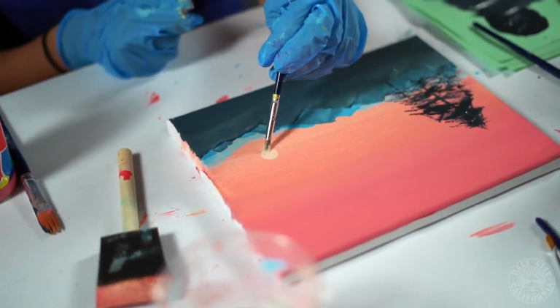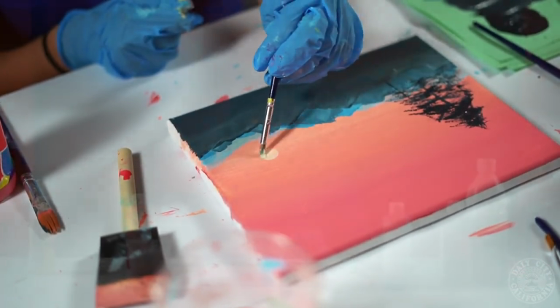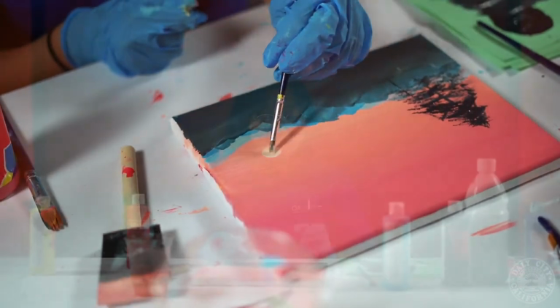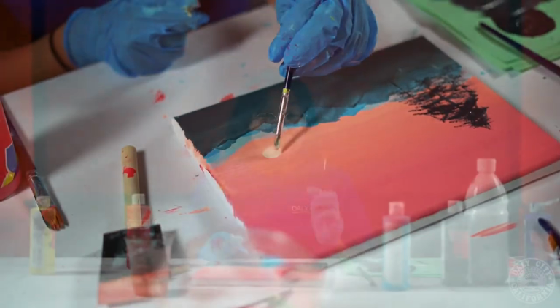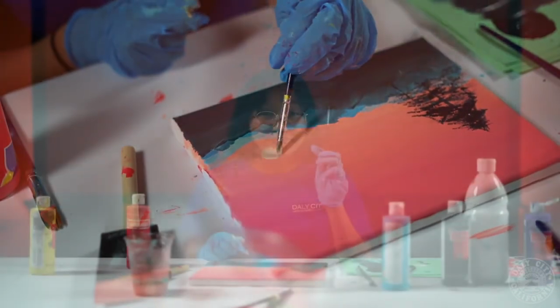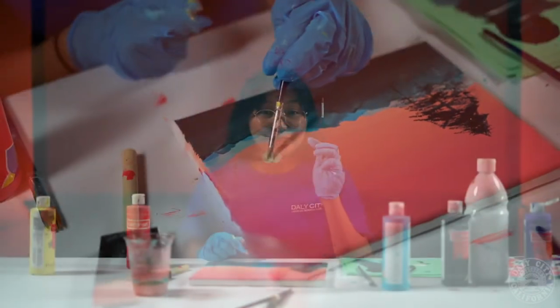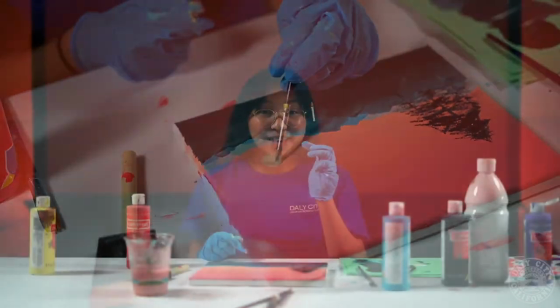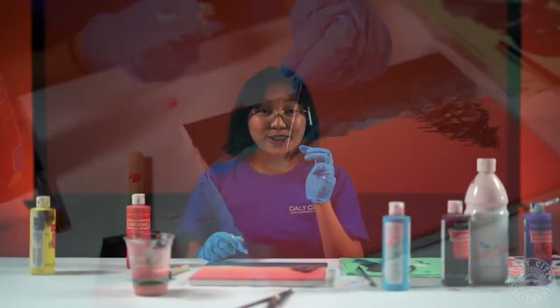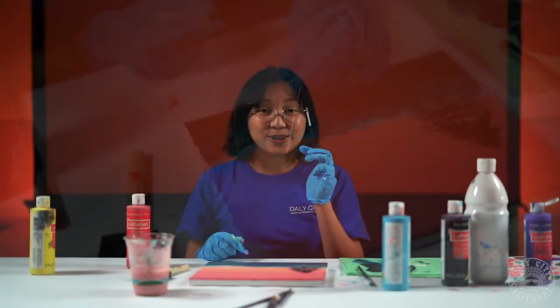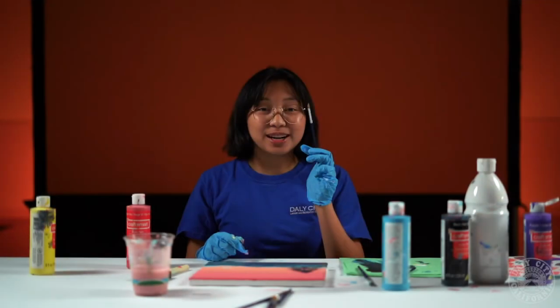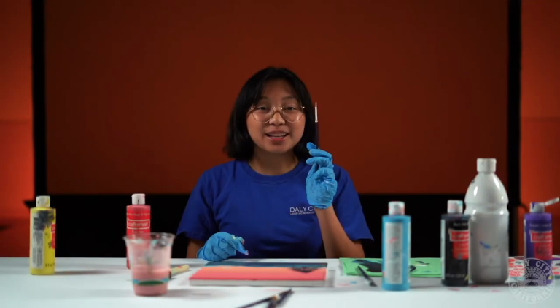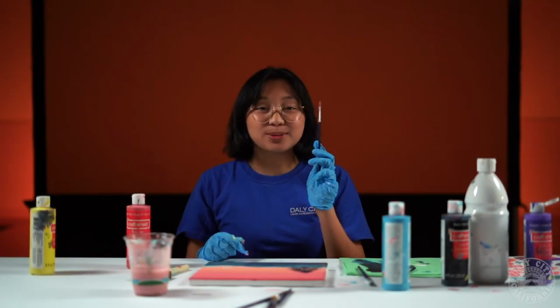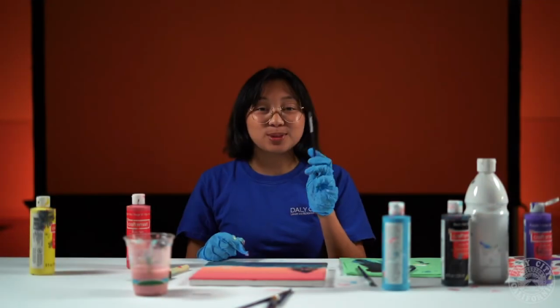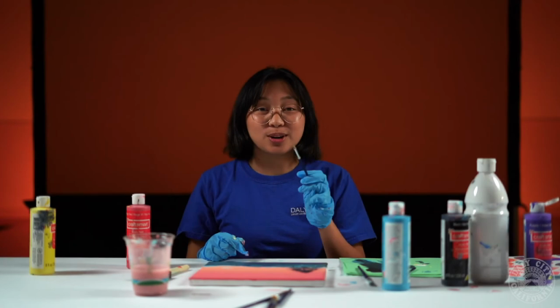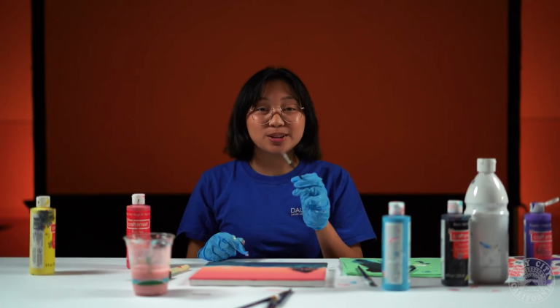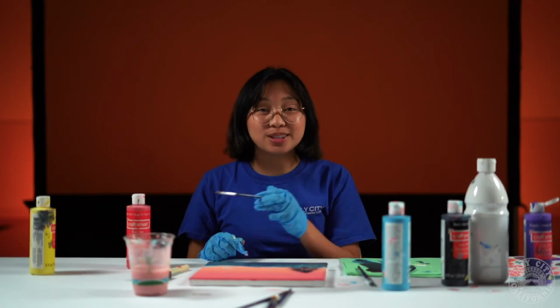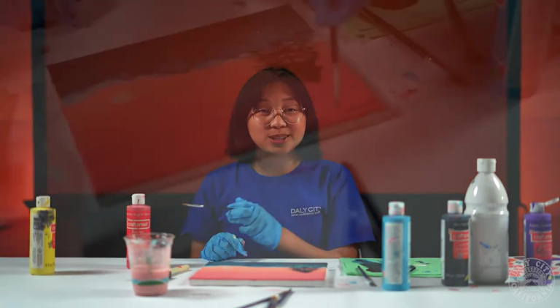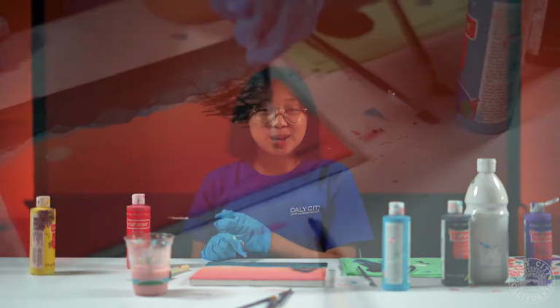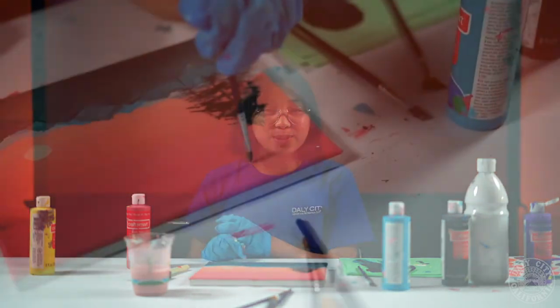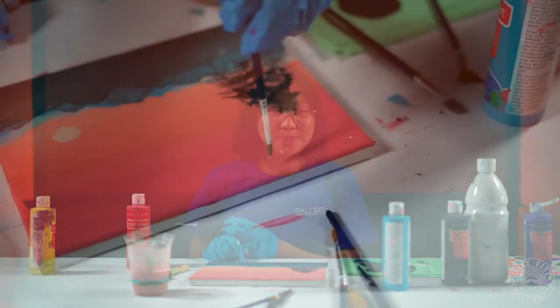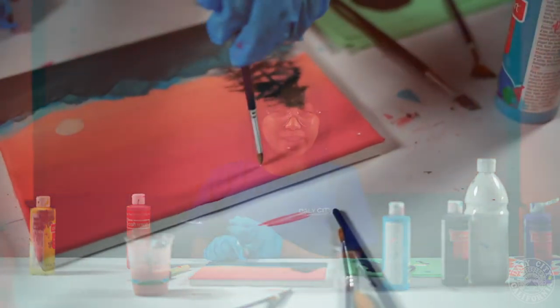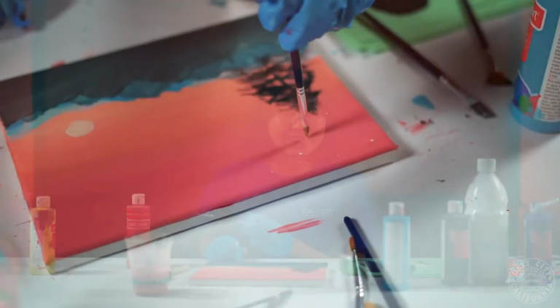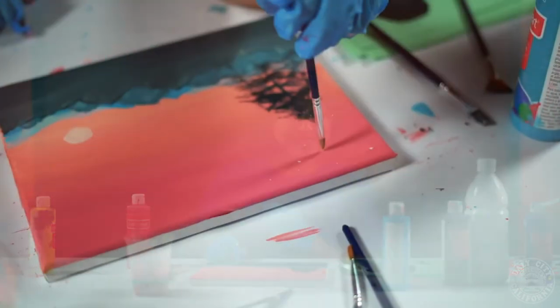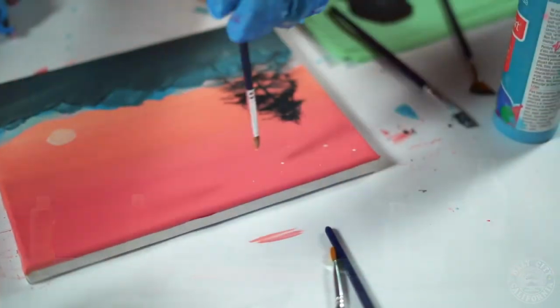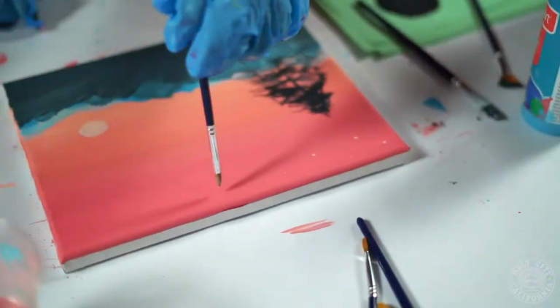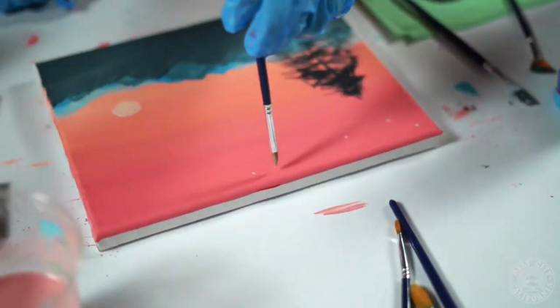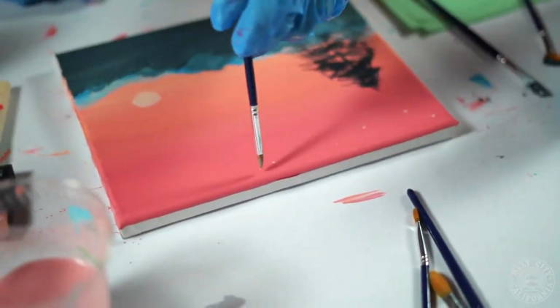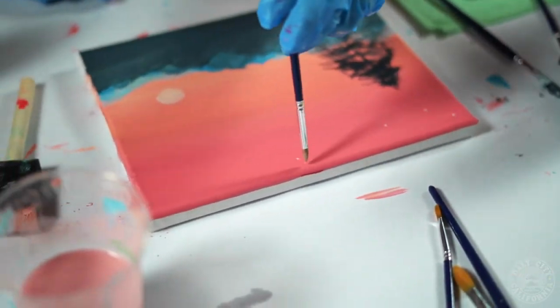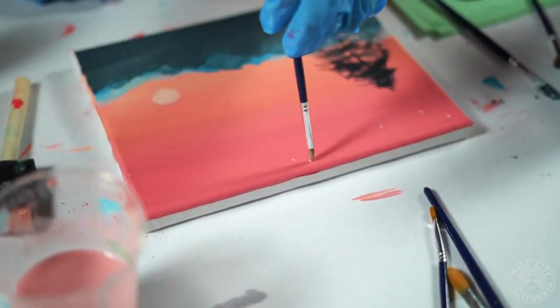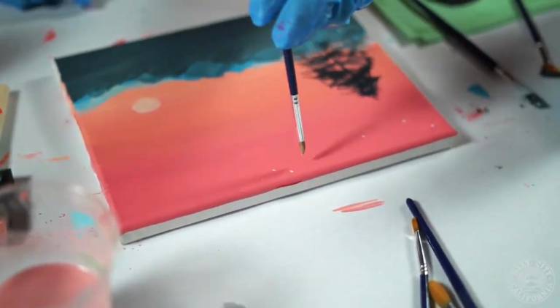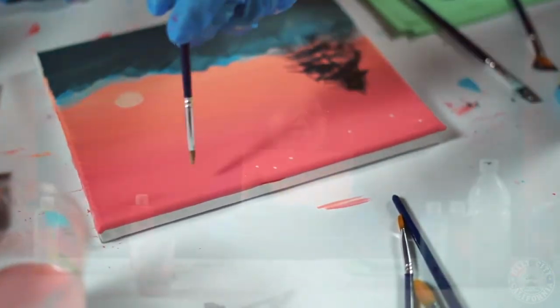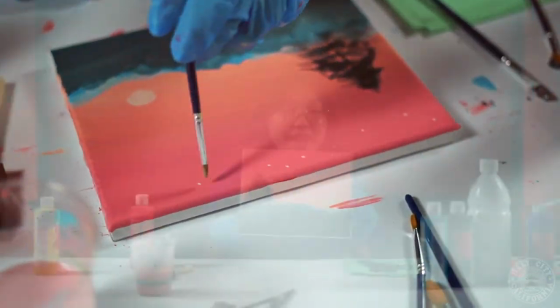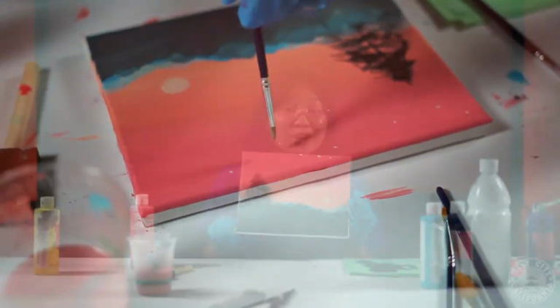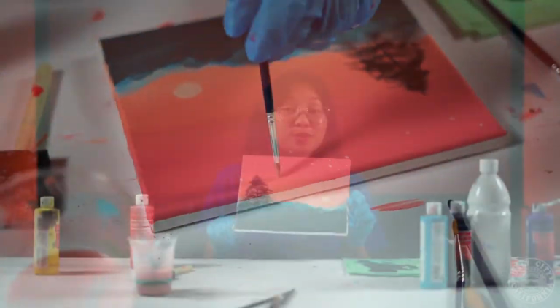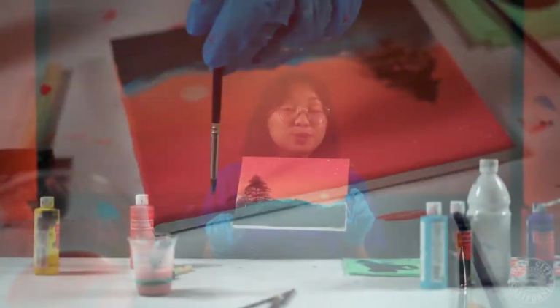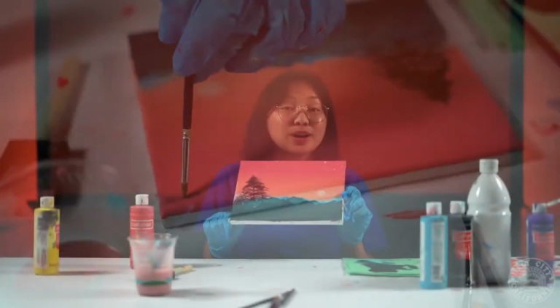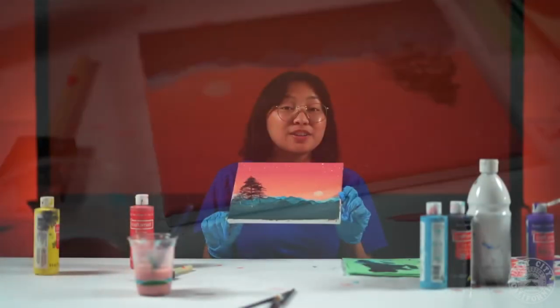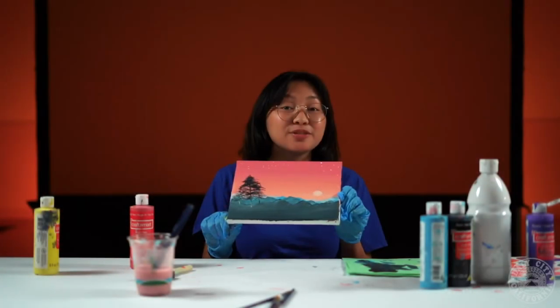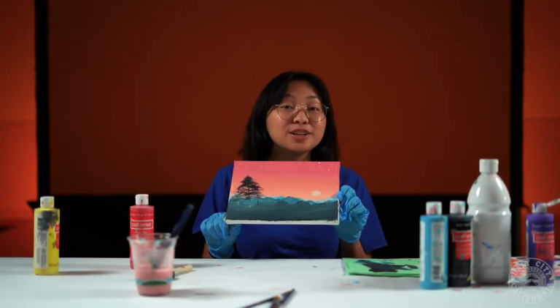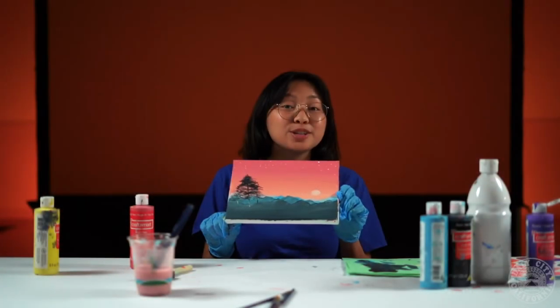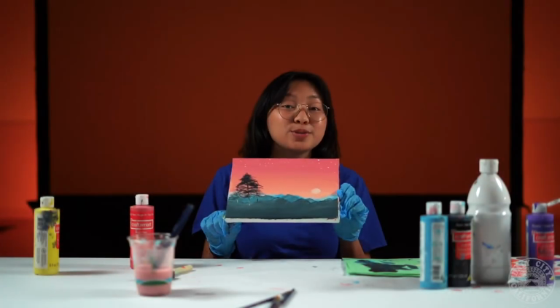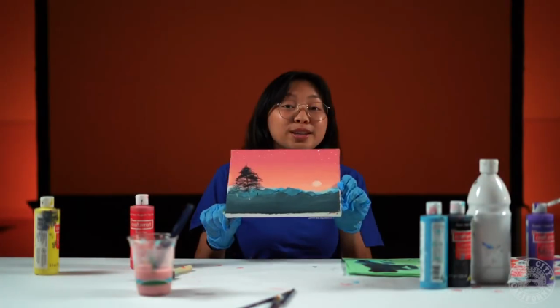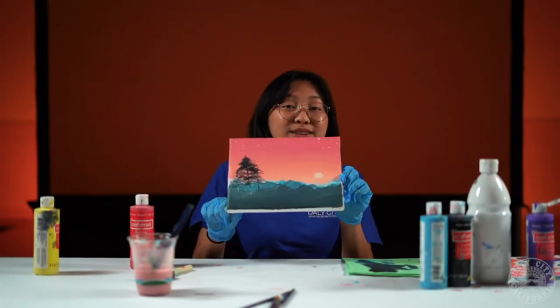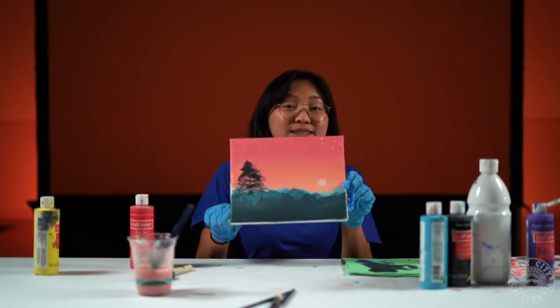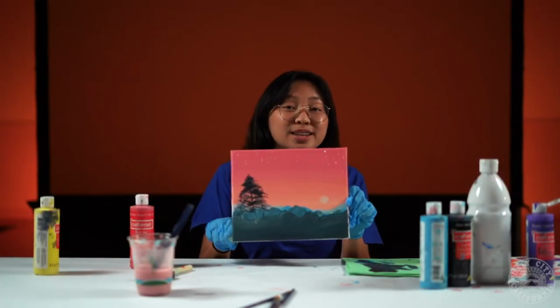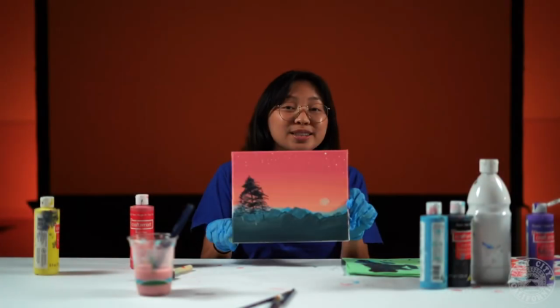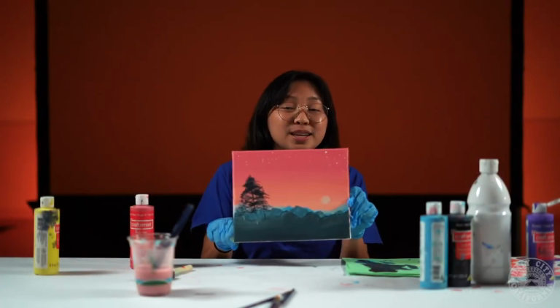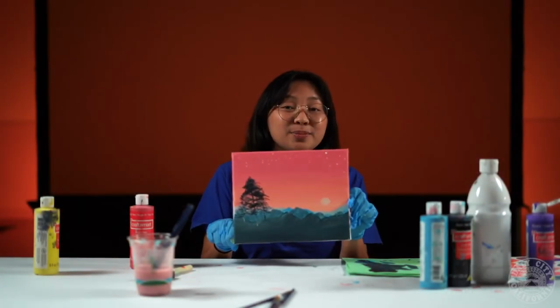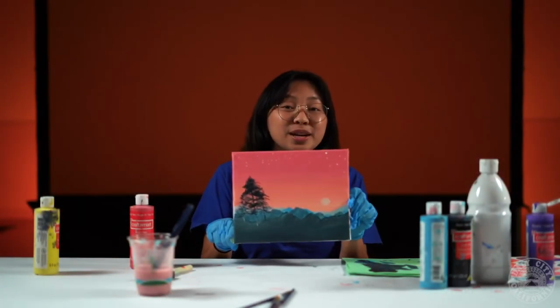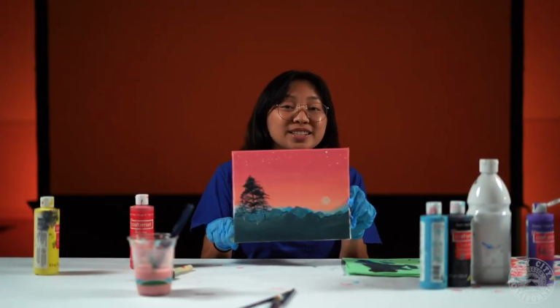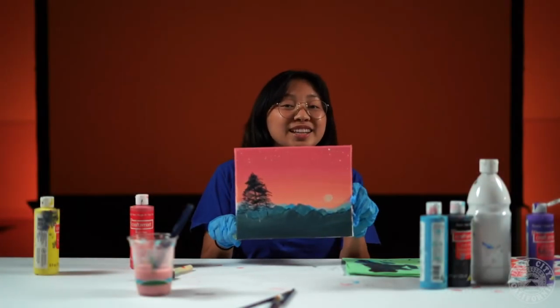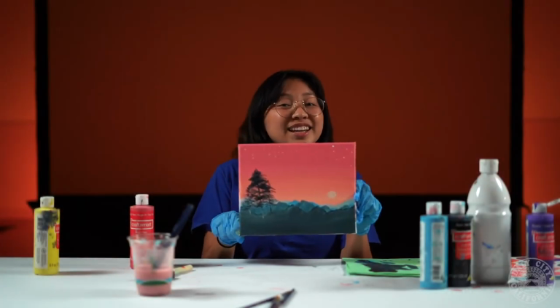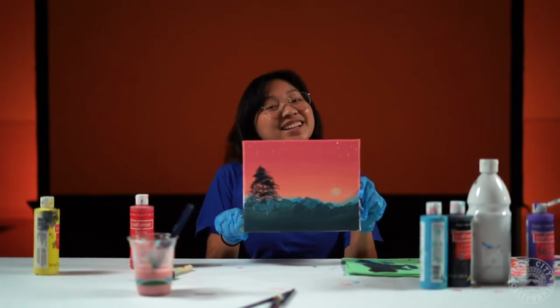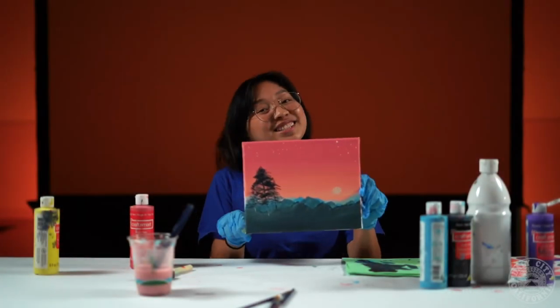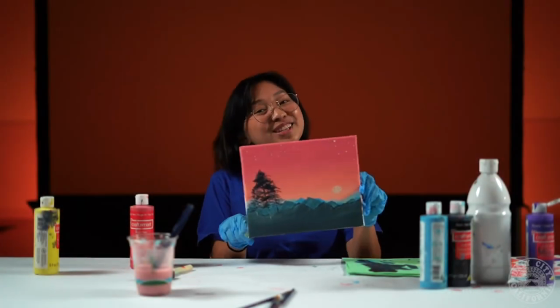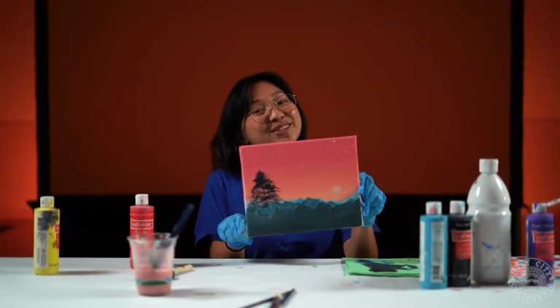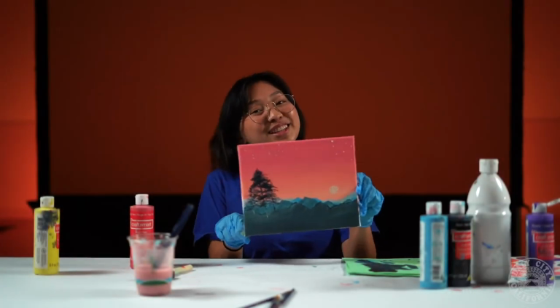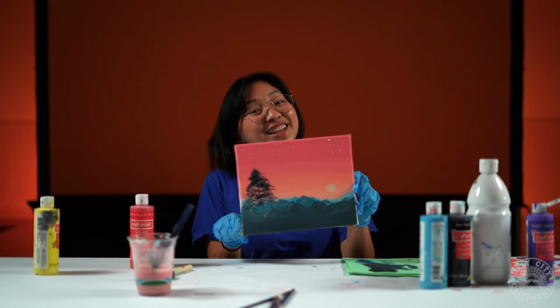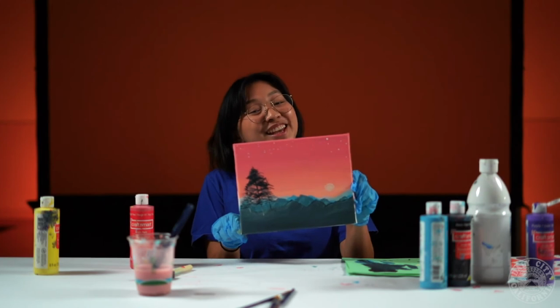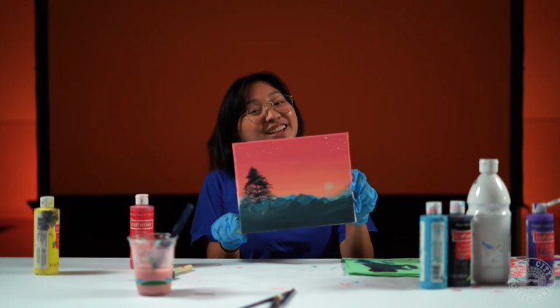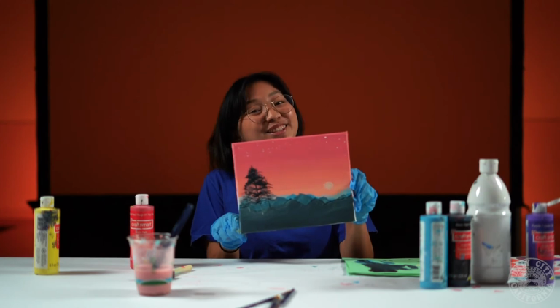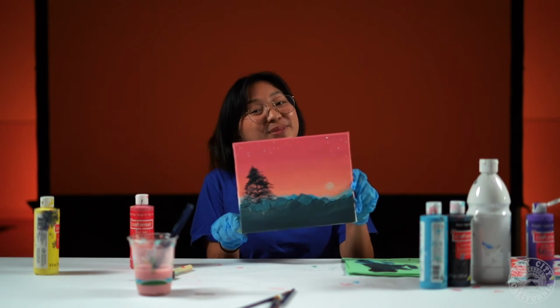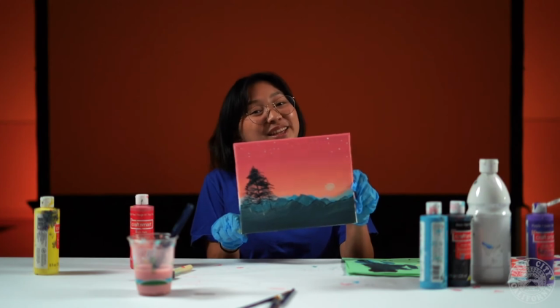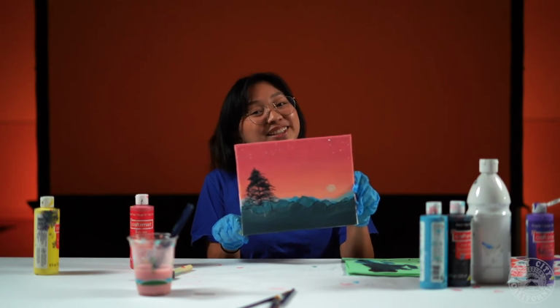Now if you'd like you can add some stars to the top of your painting. I hope you had fun doing this sunset painting and I'll see you in the next painting.